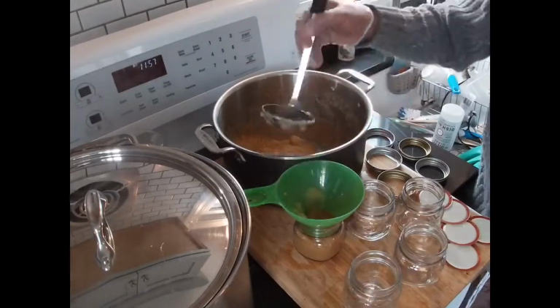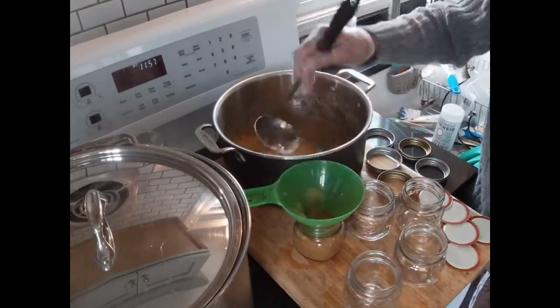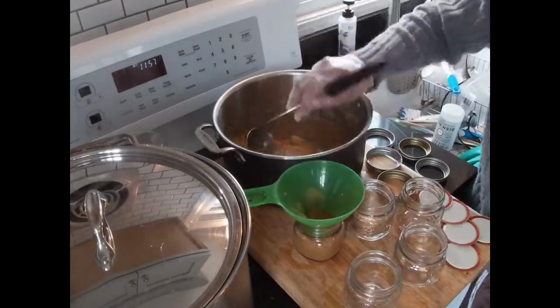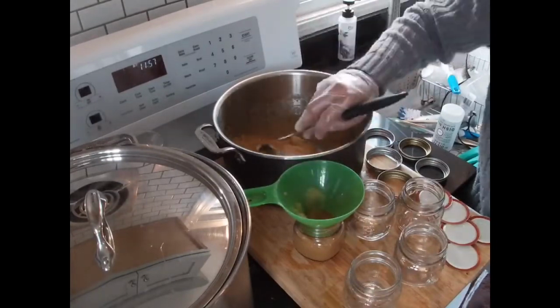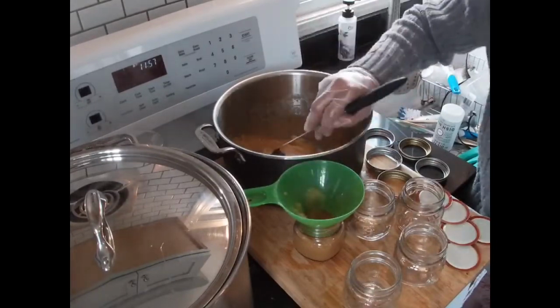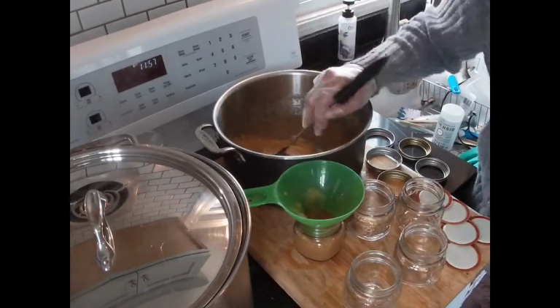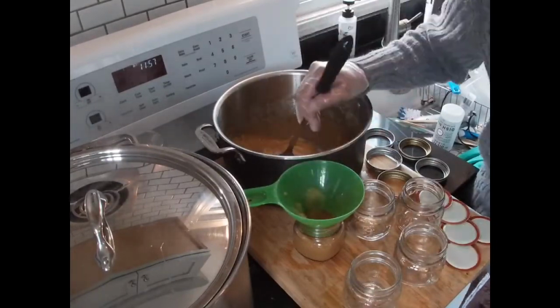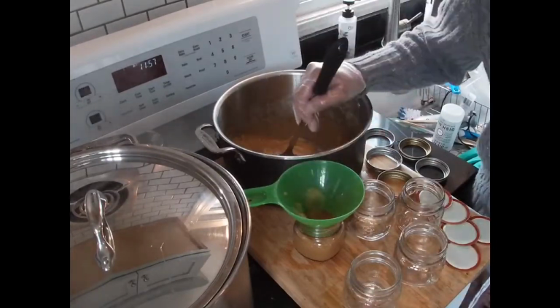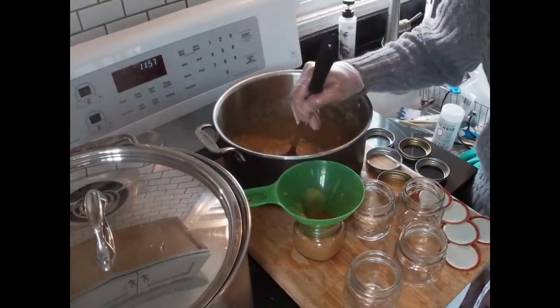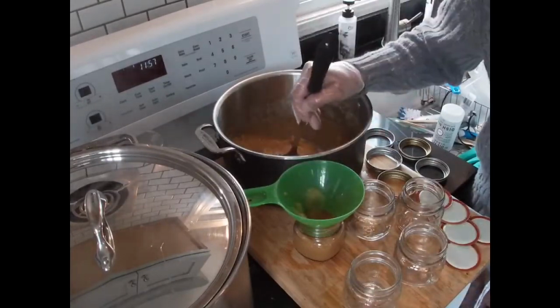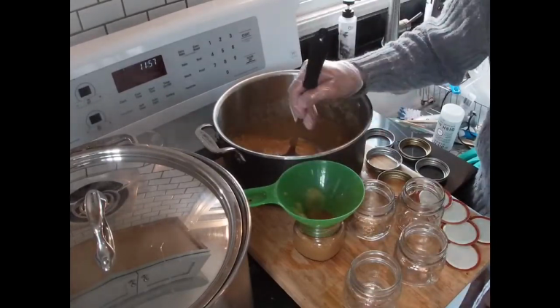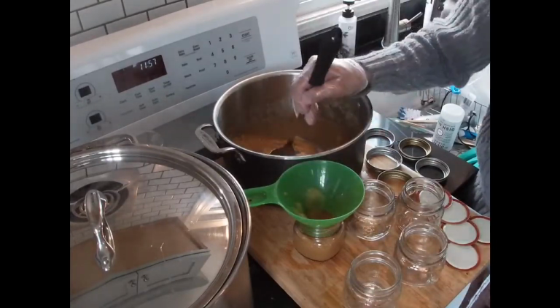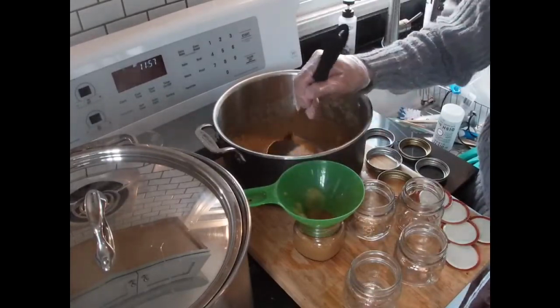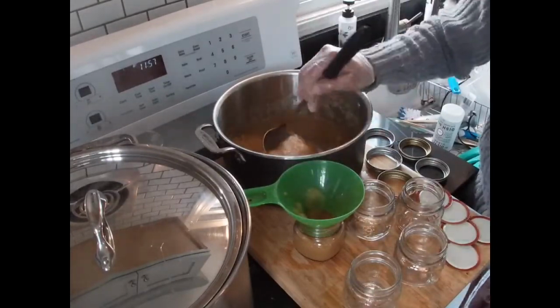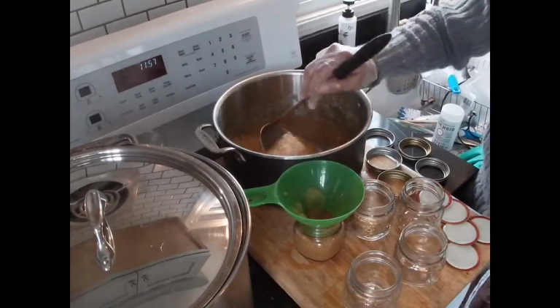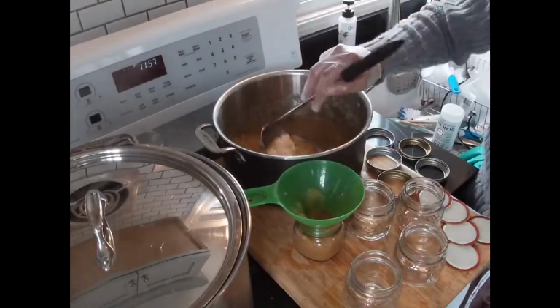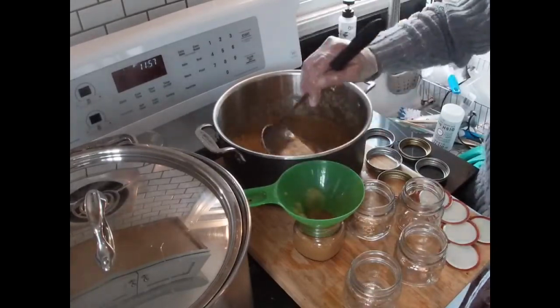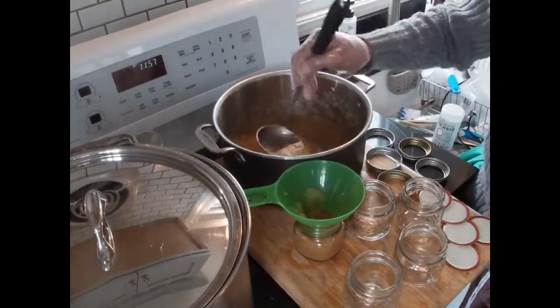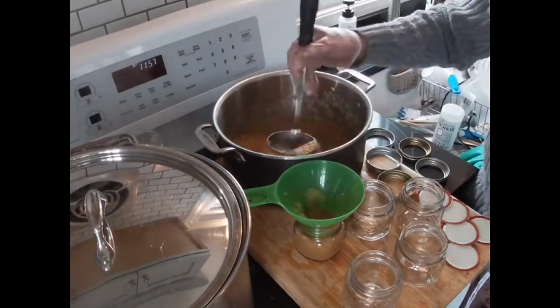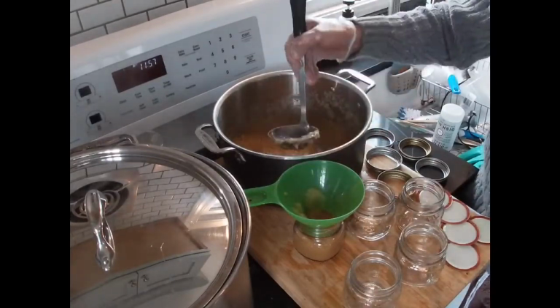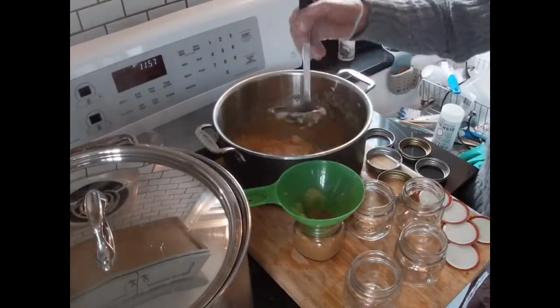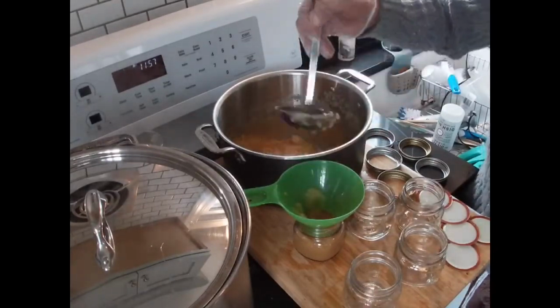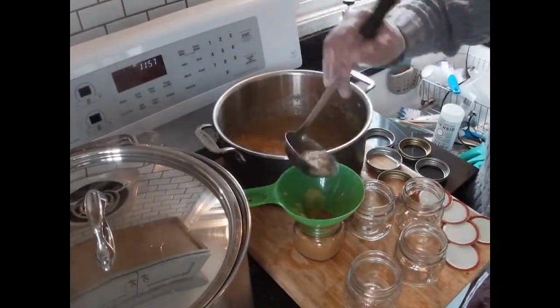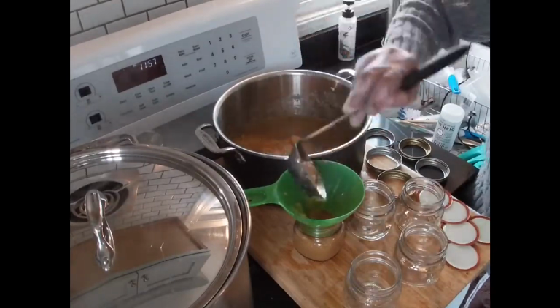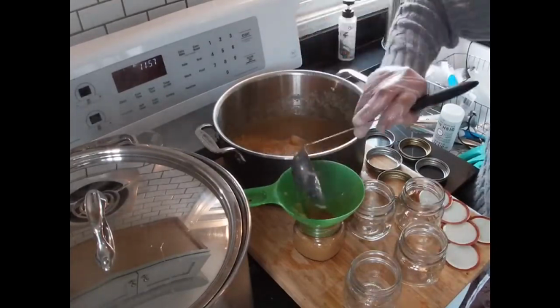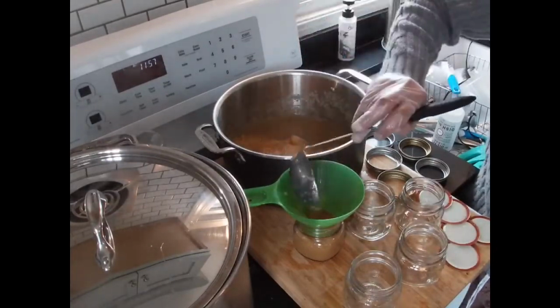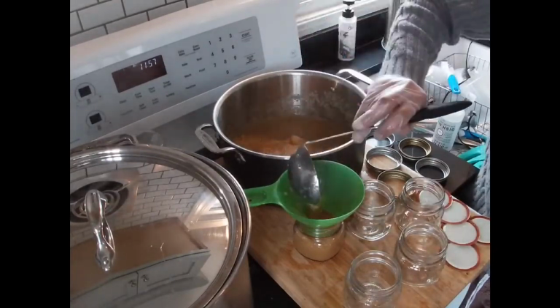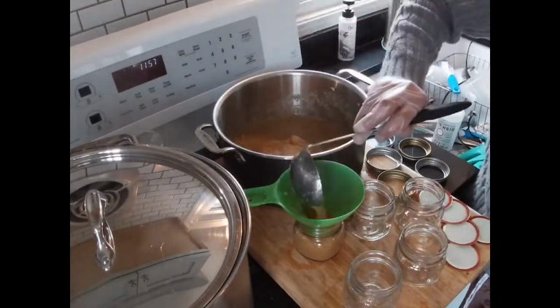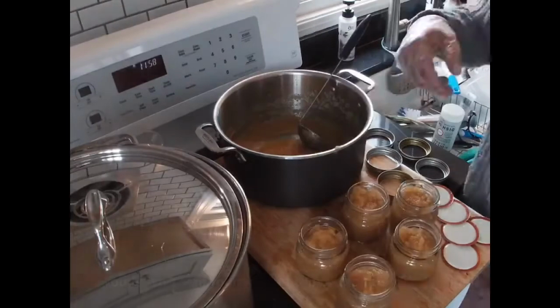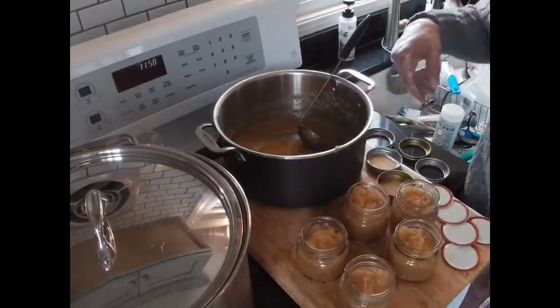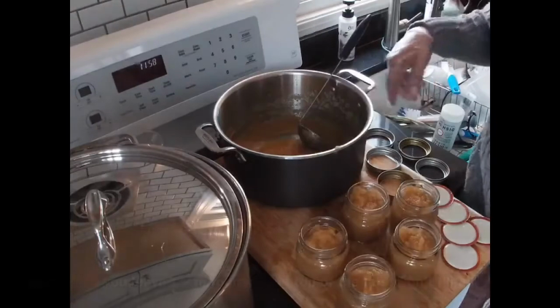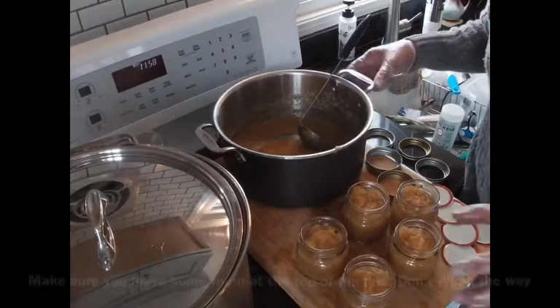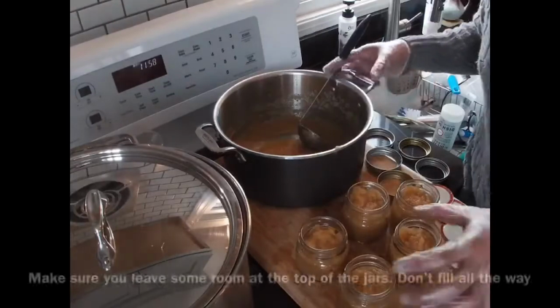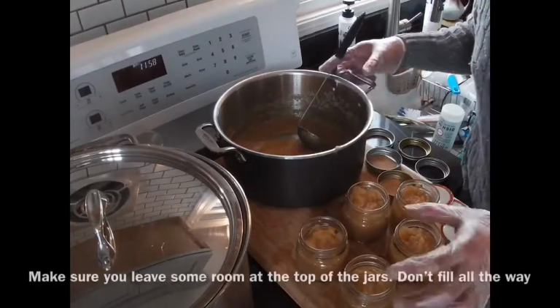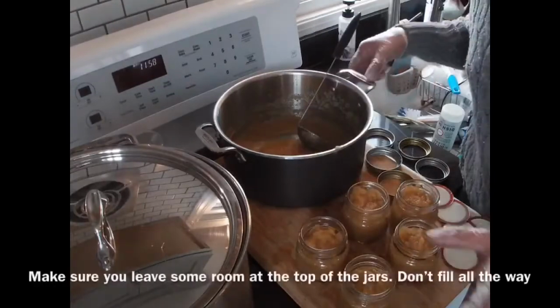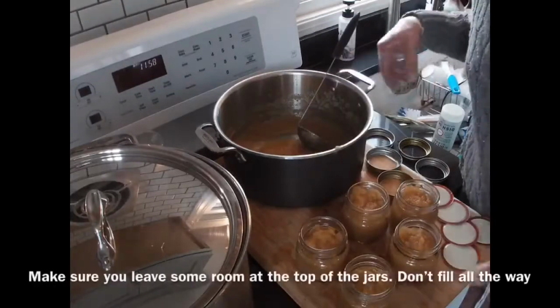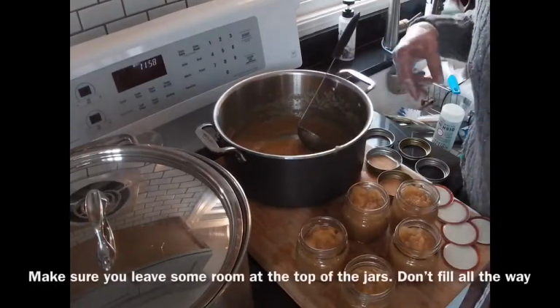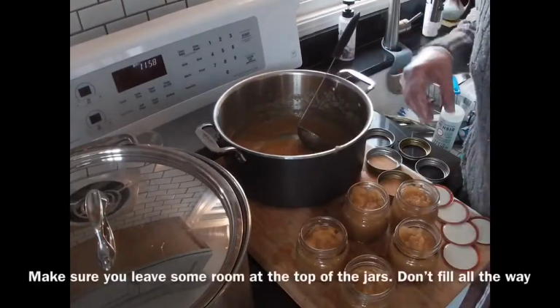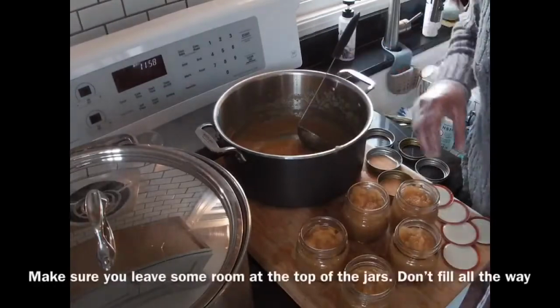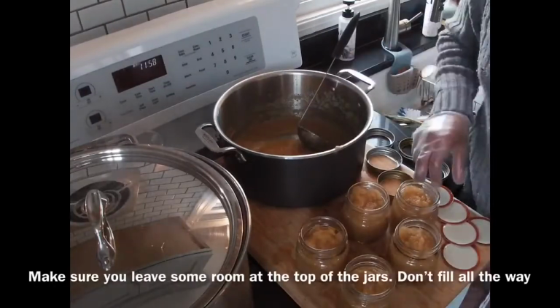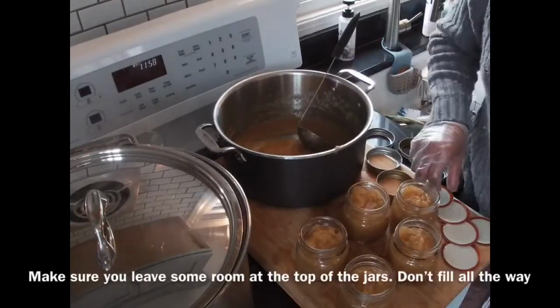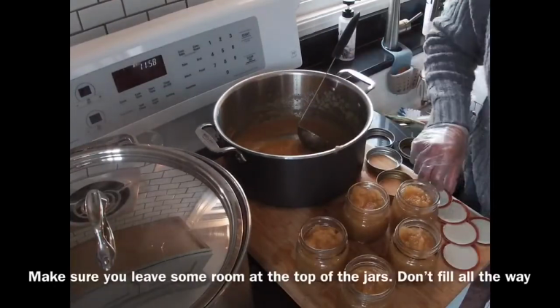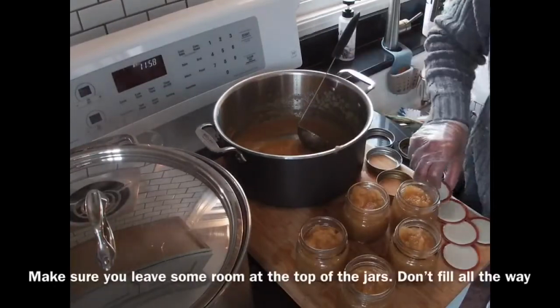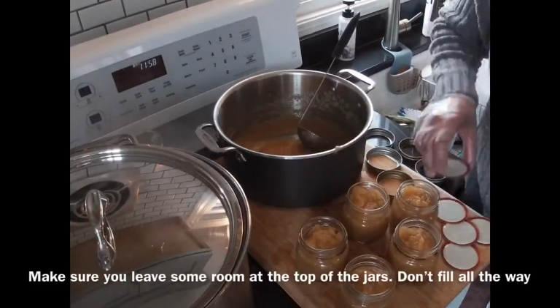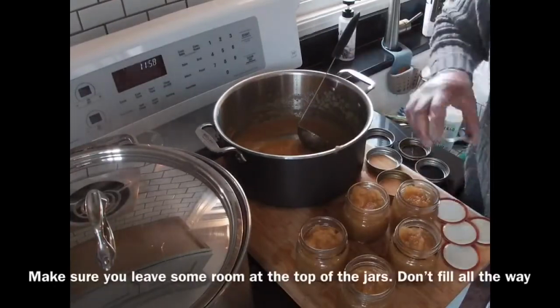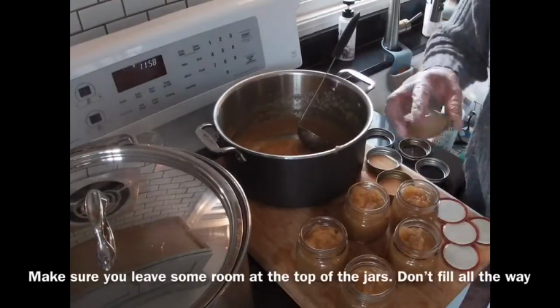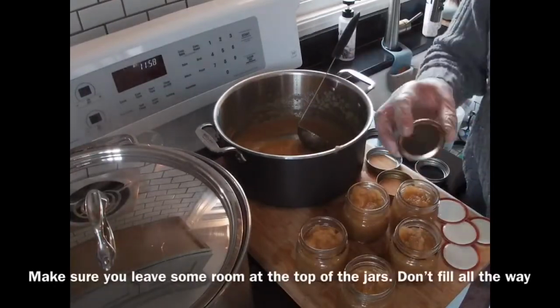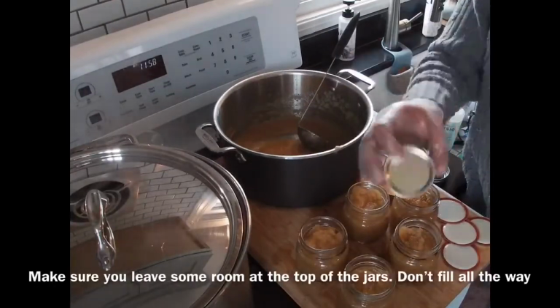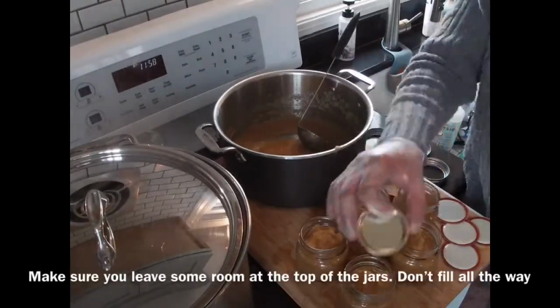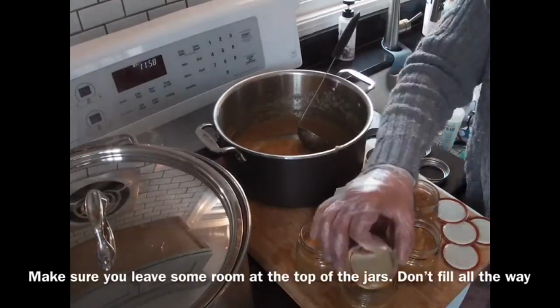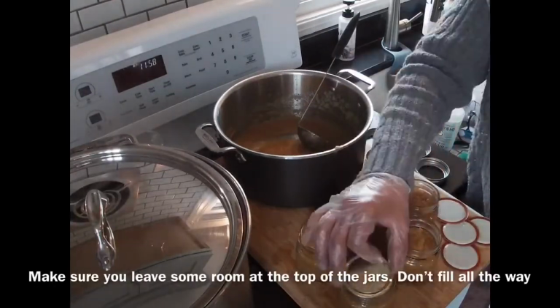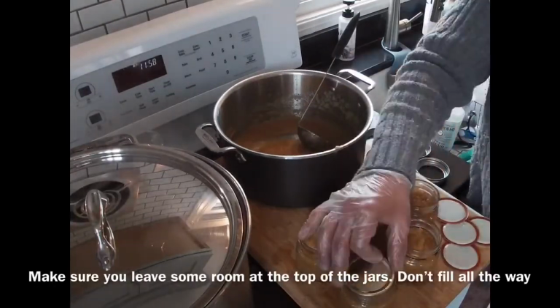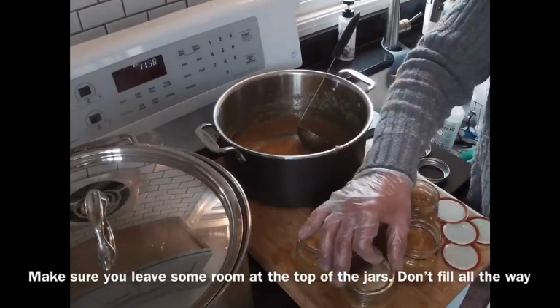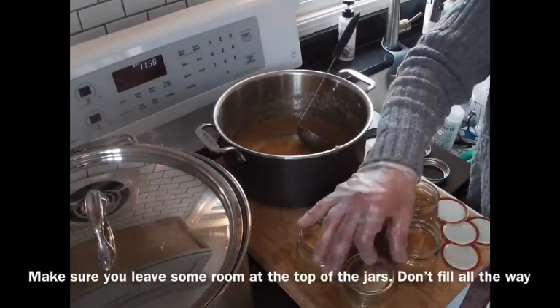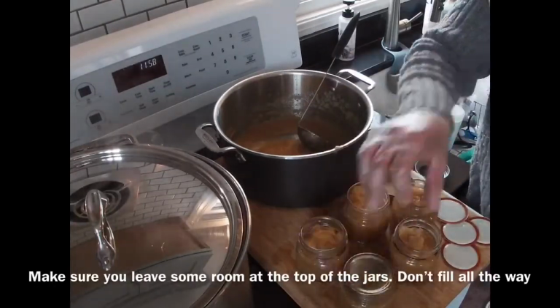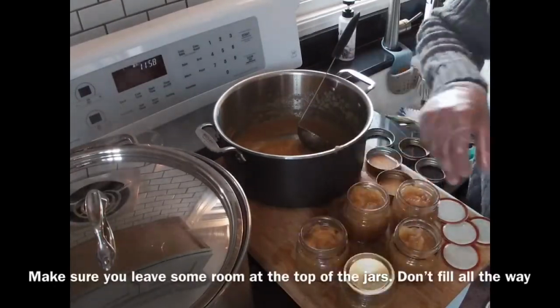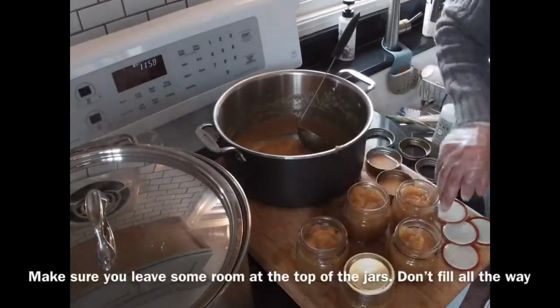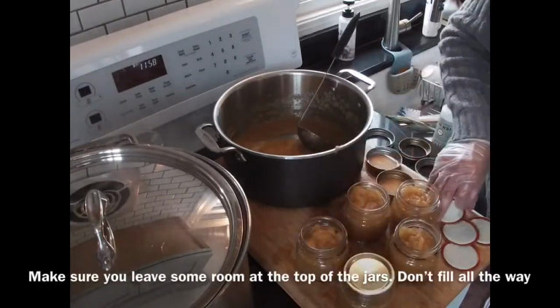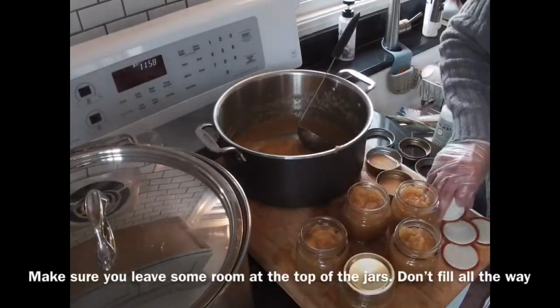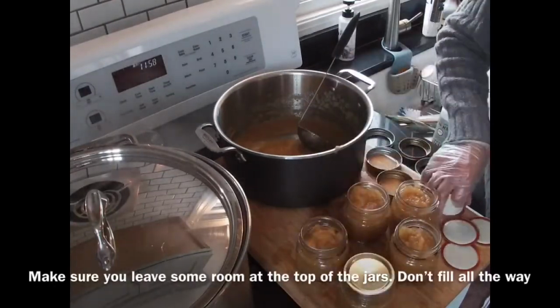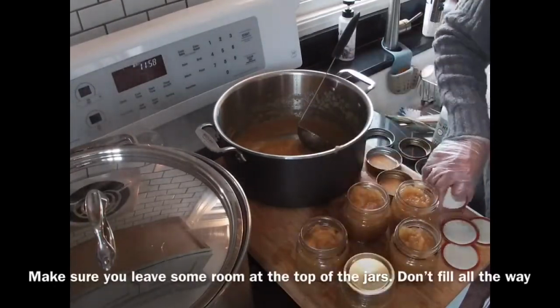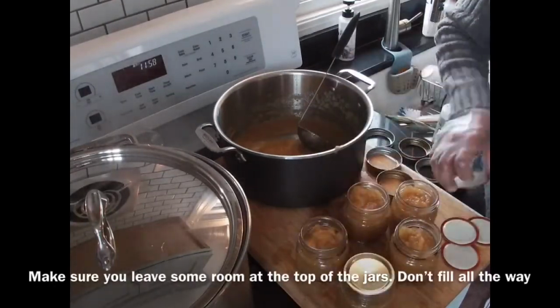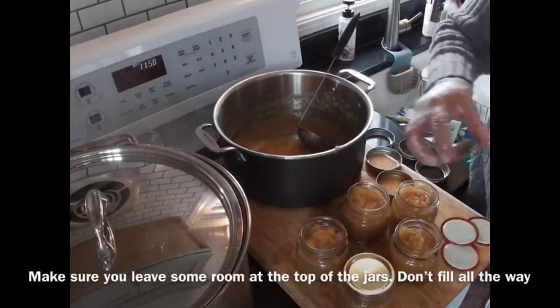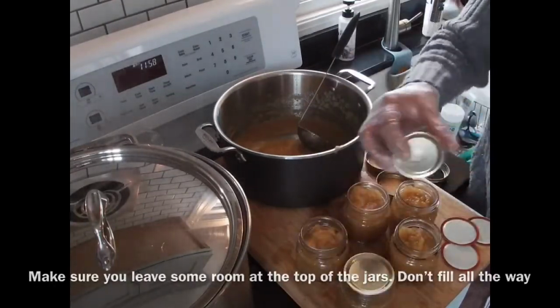And you want to do this while the applesauce is still hot. So I've gone ahead and filled up my jars. The next thing you need to do is put on the tops.